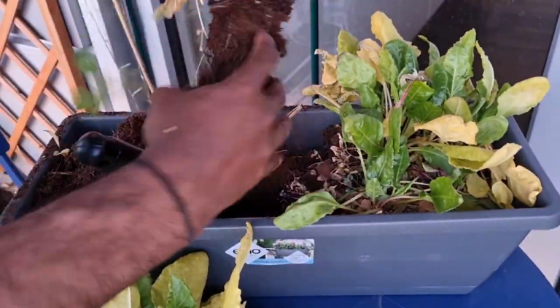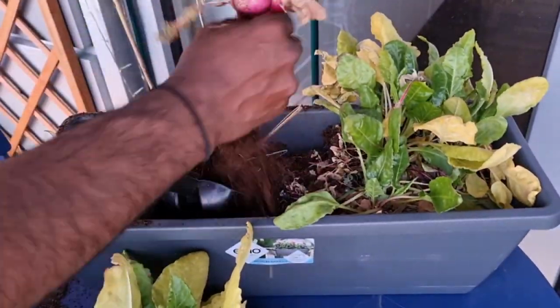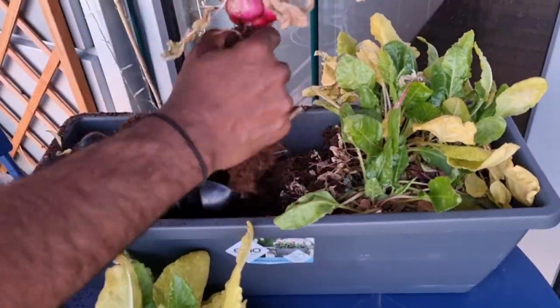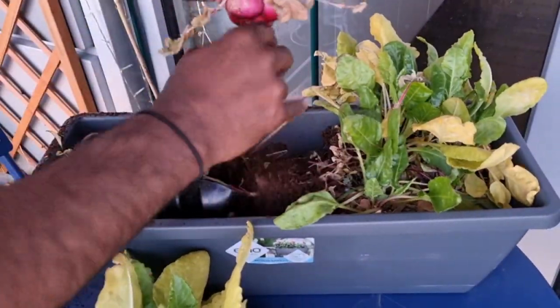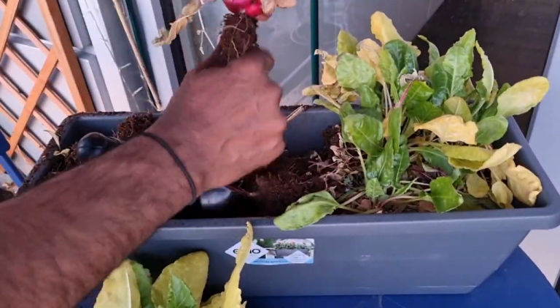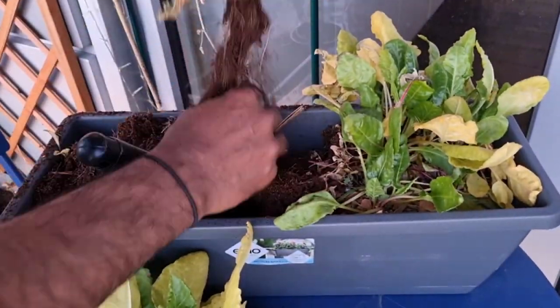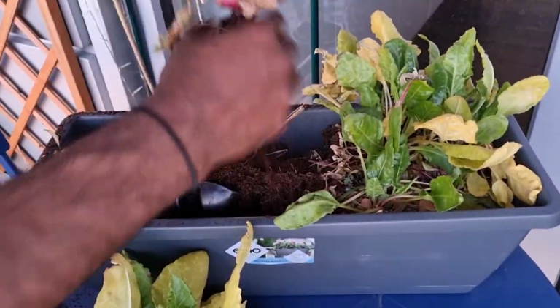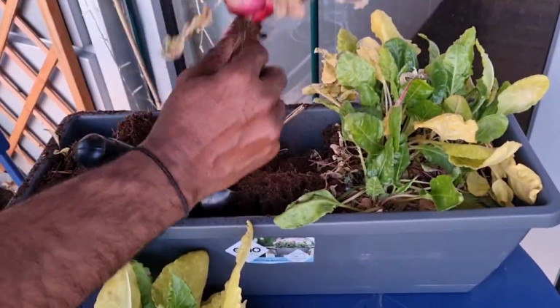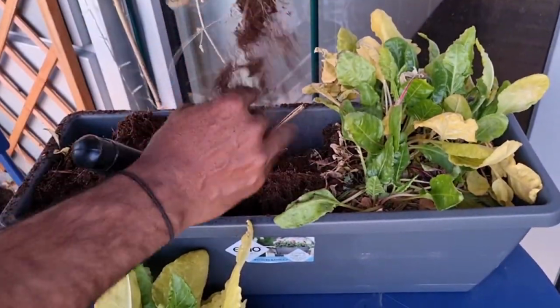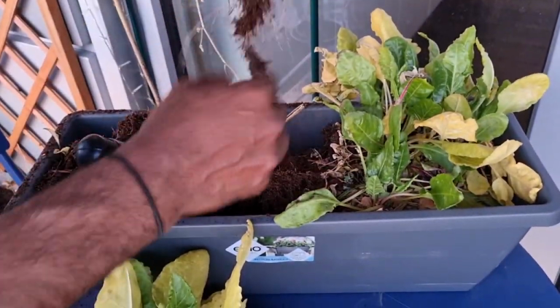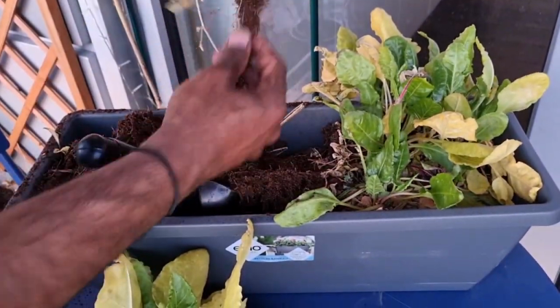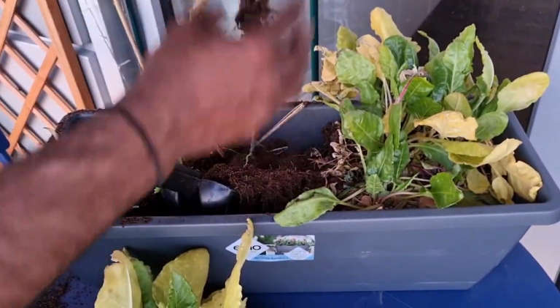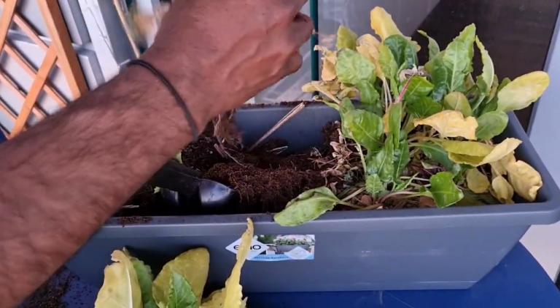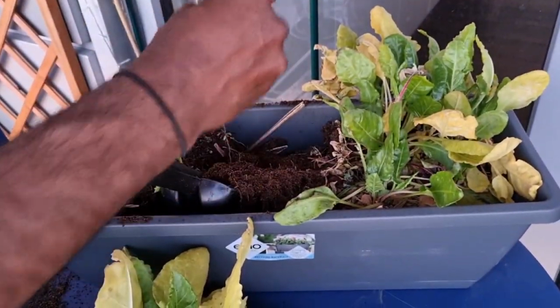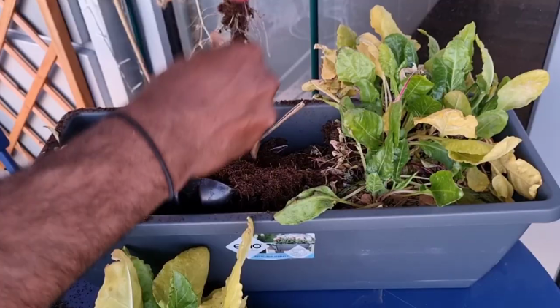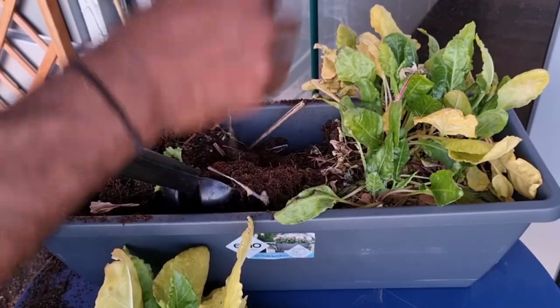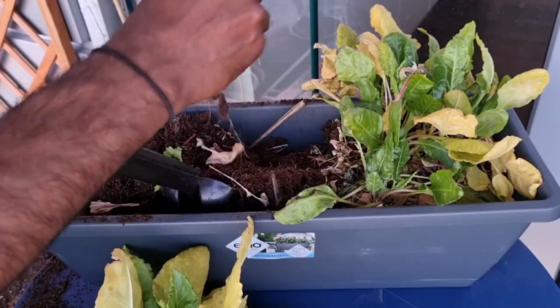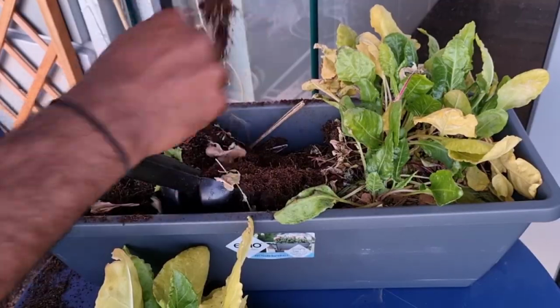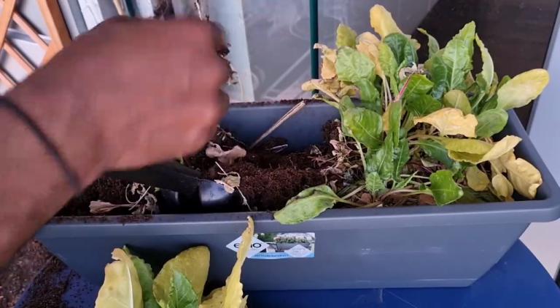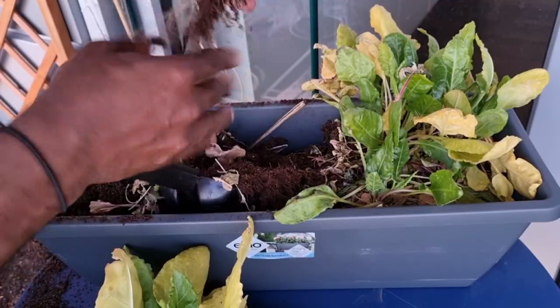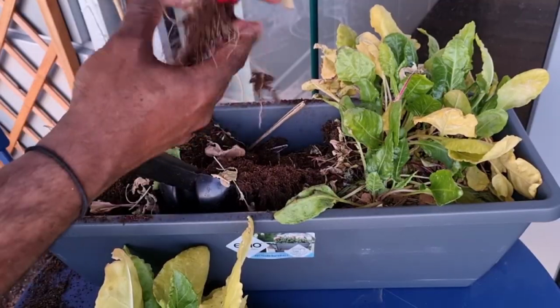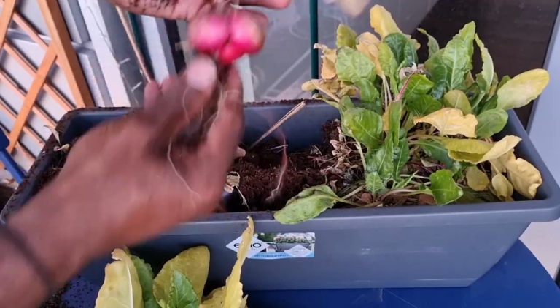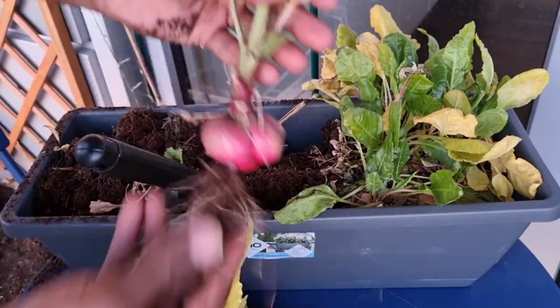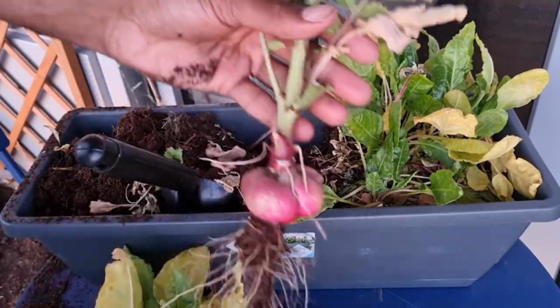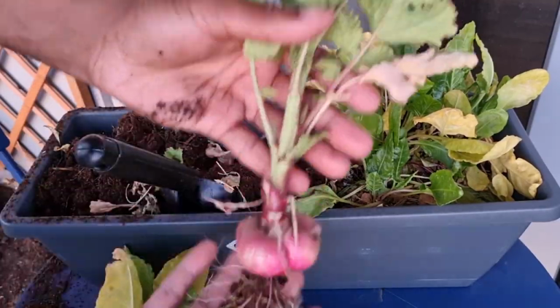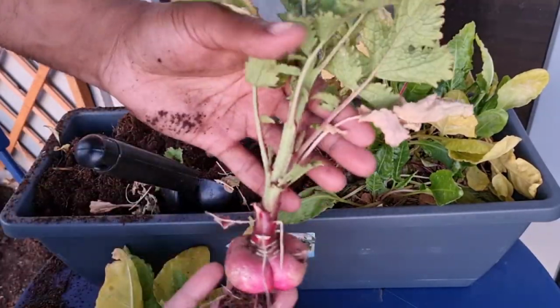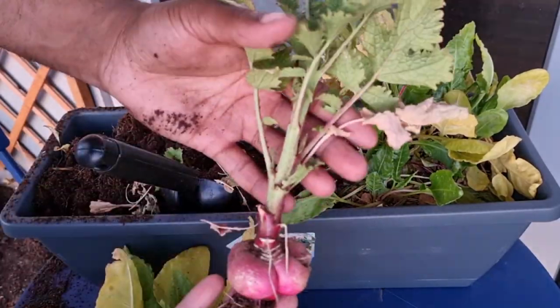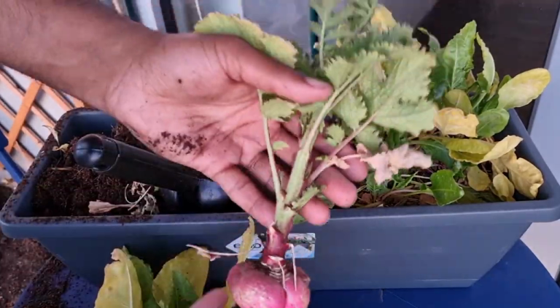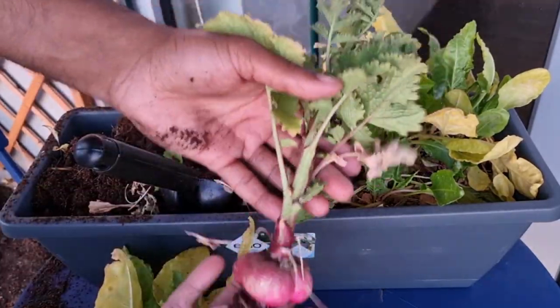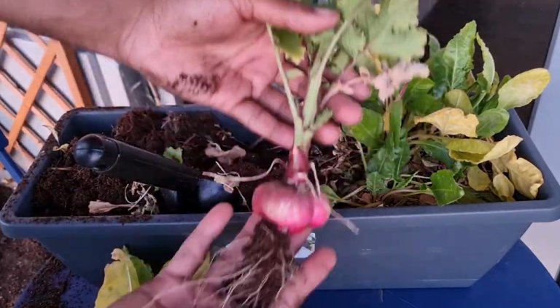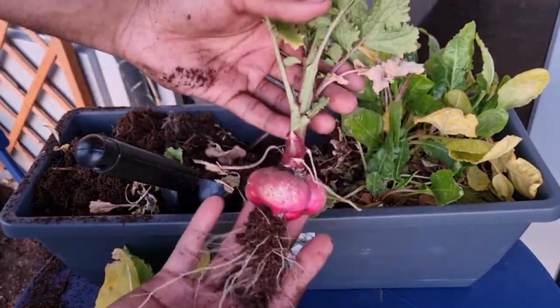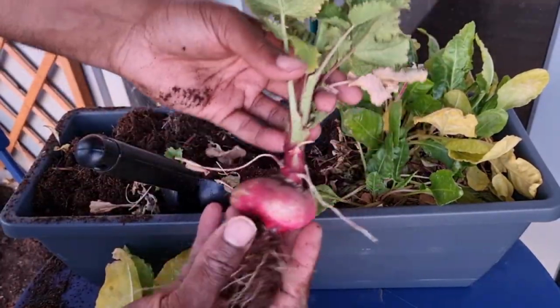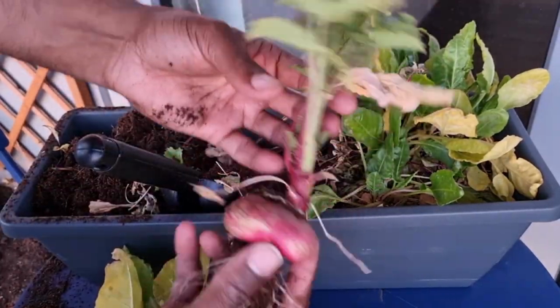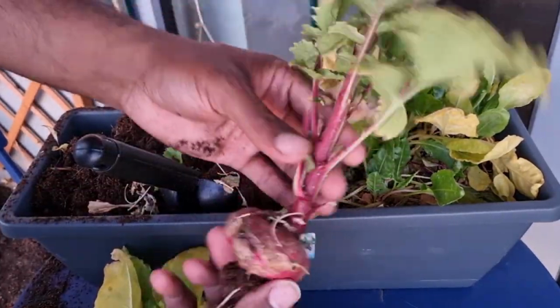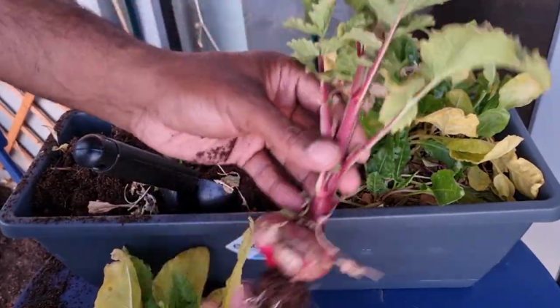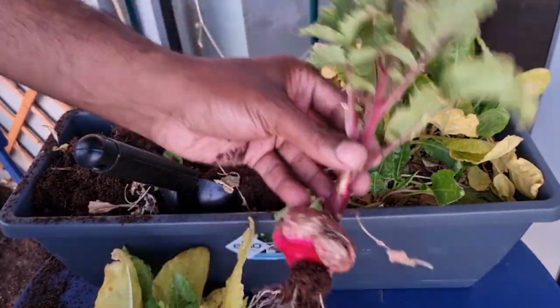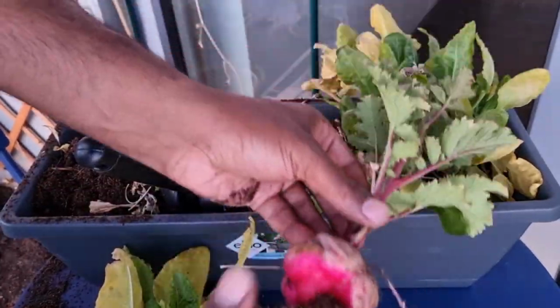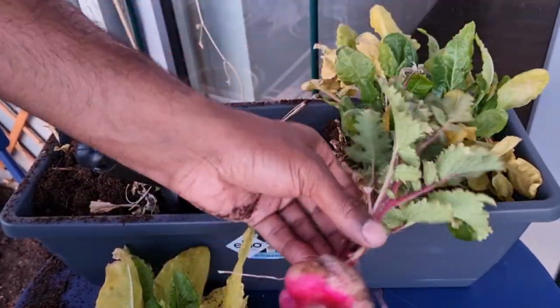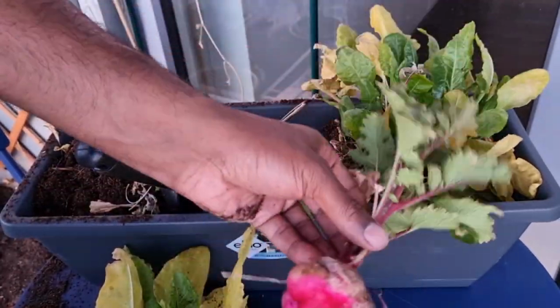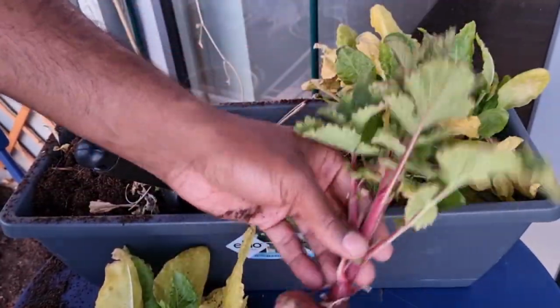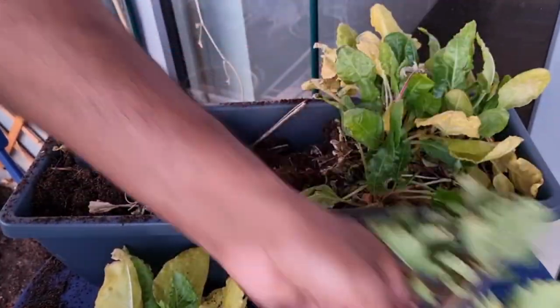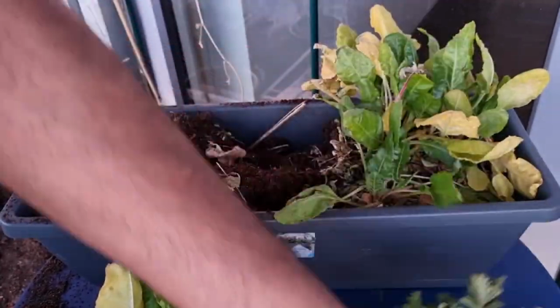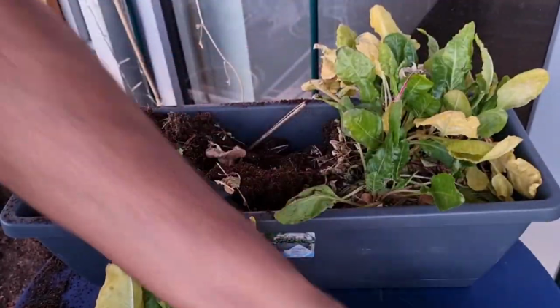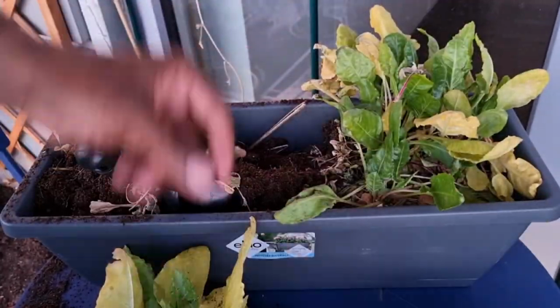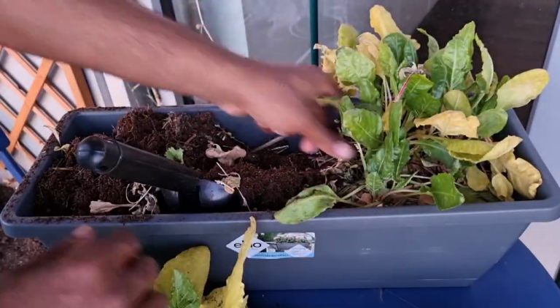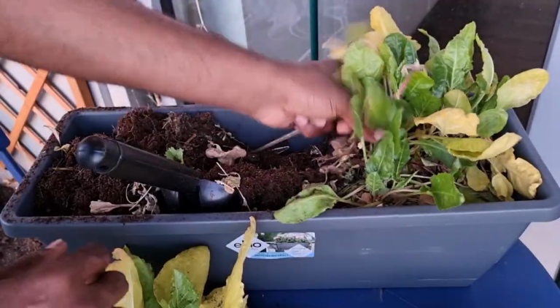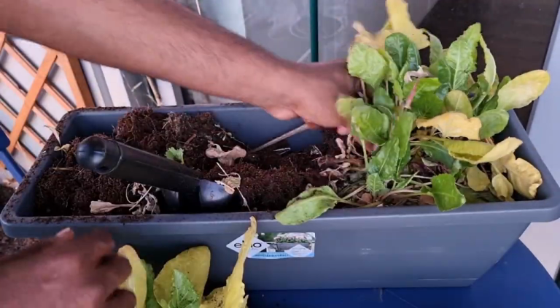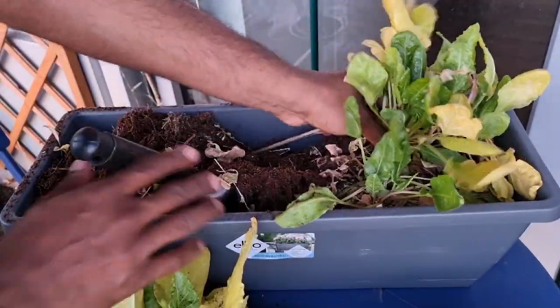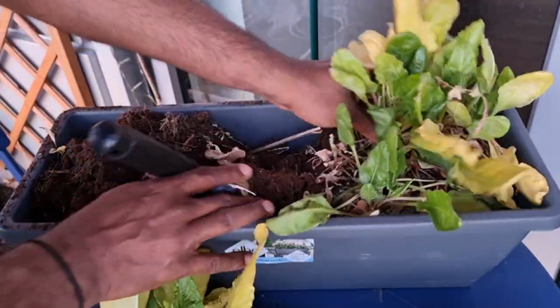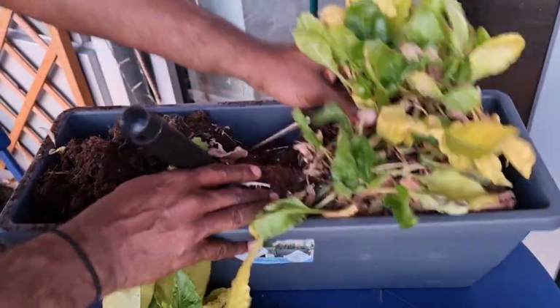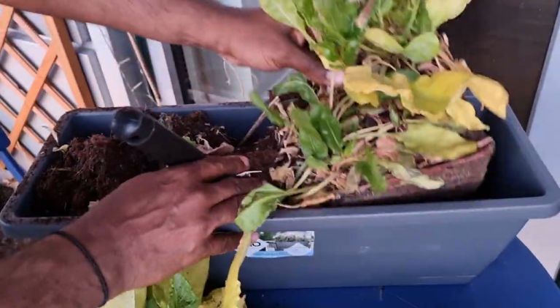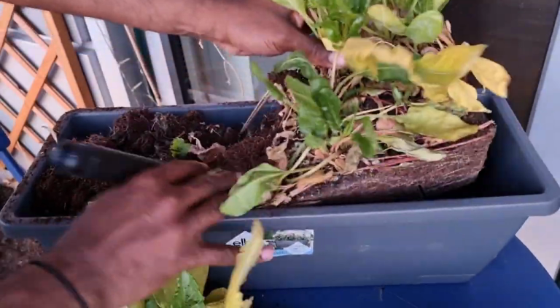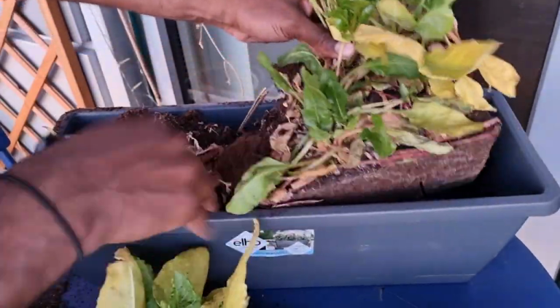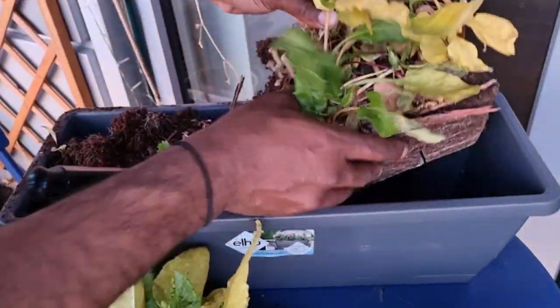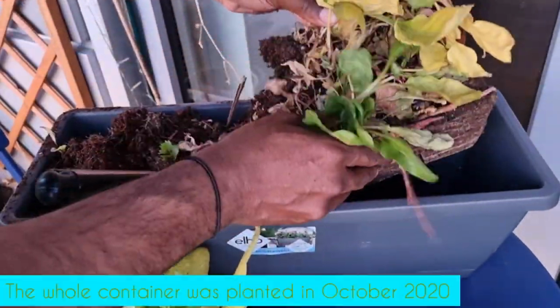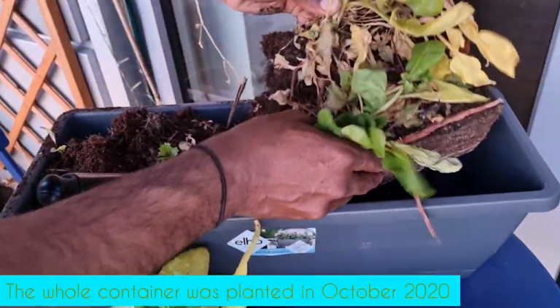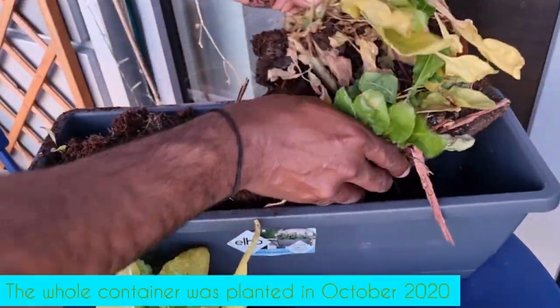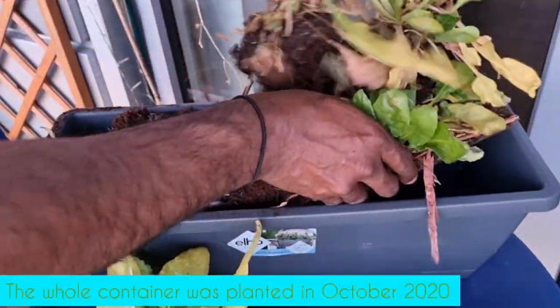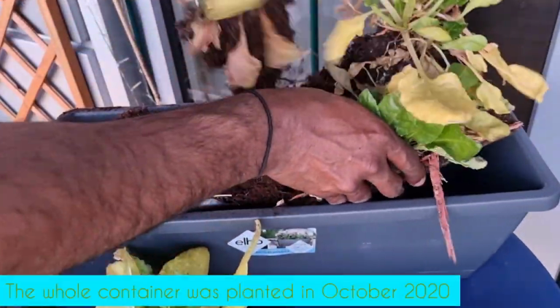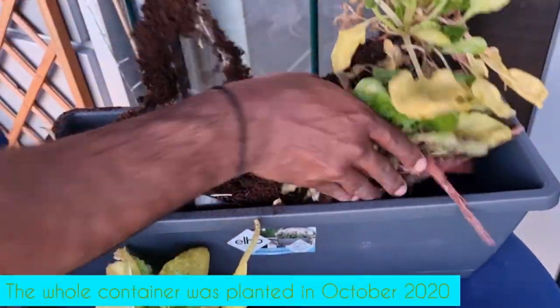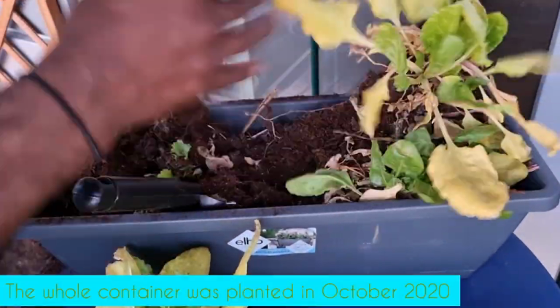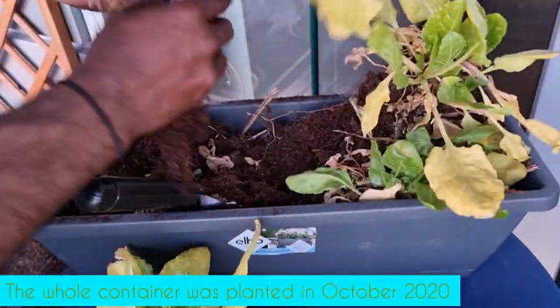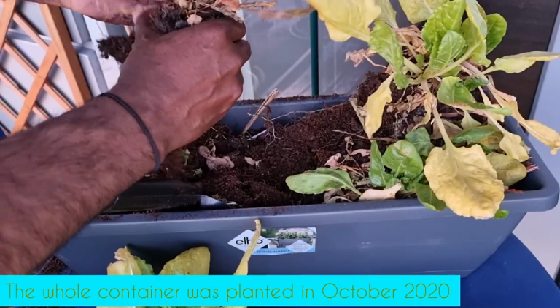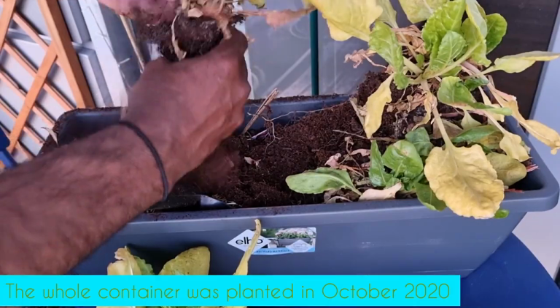I get no sunlight over winter, so that radish has been in there for quite some time, but it's still enormous.